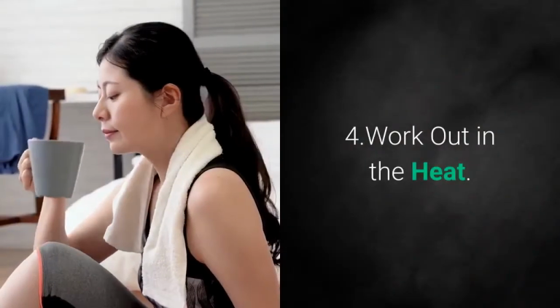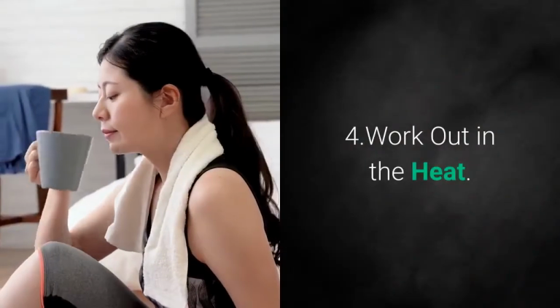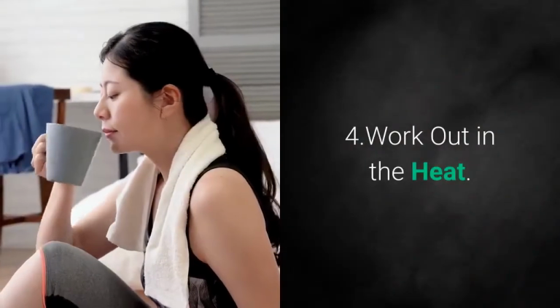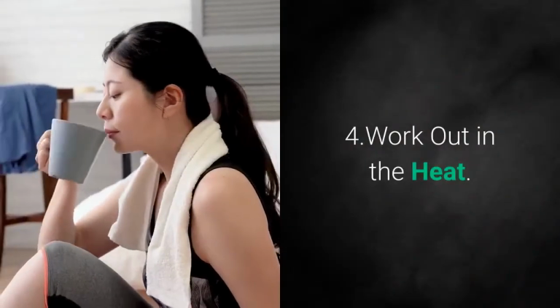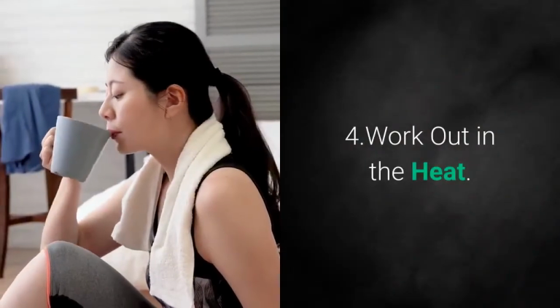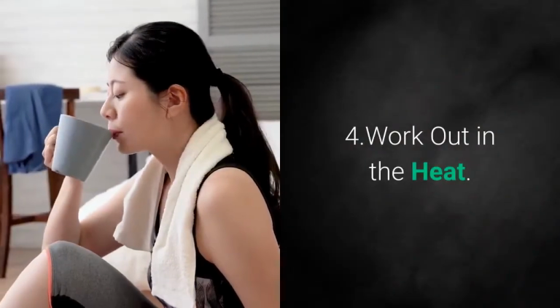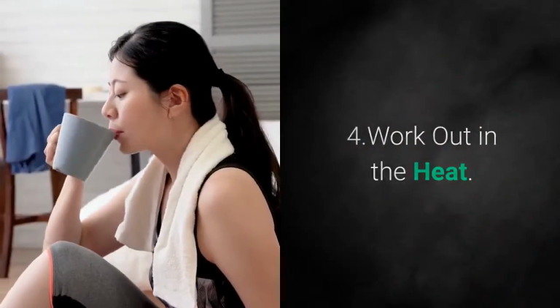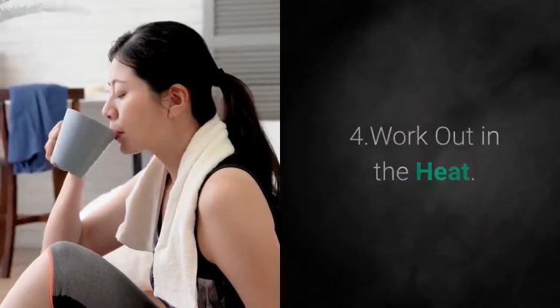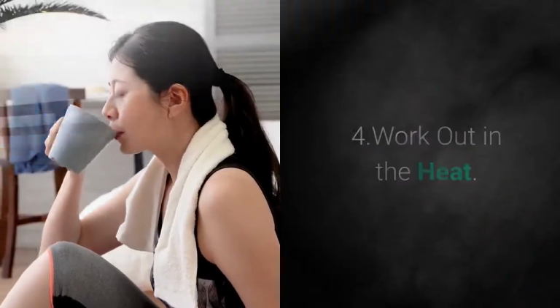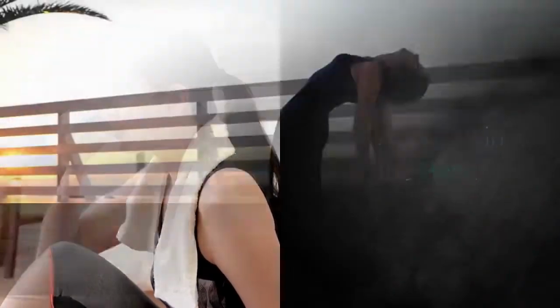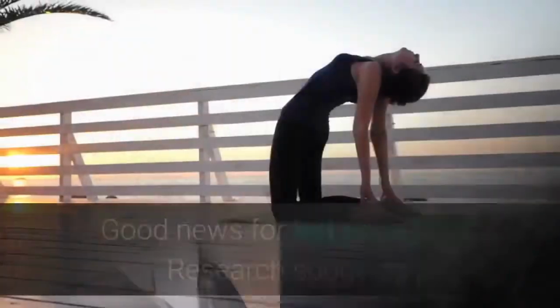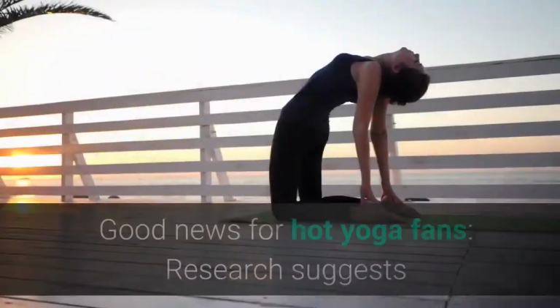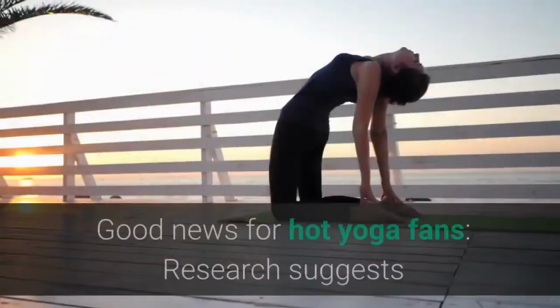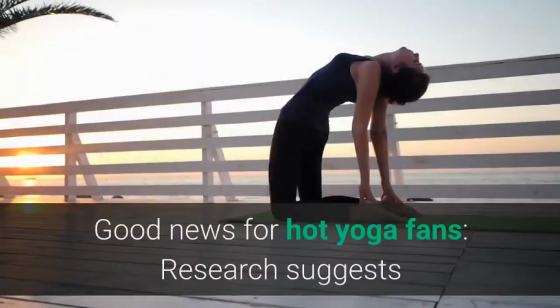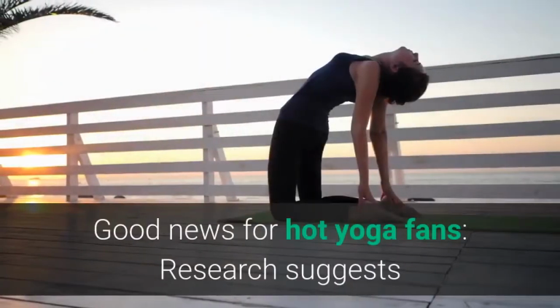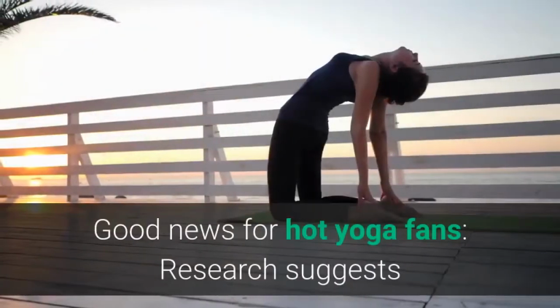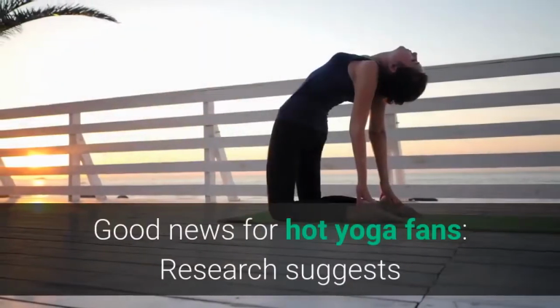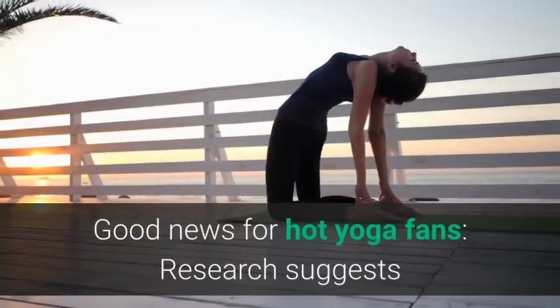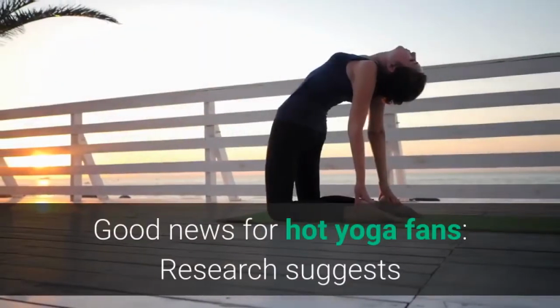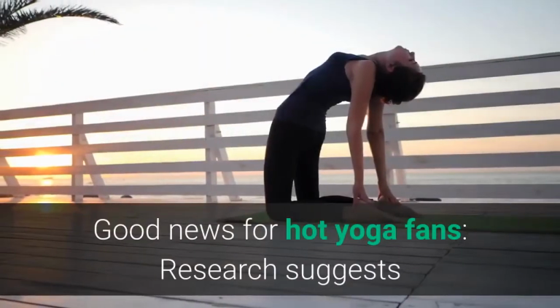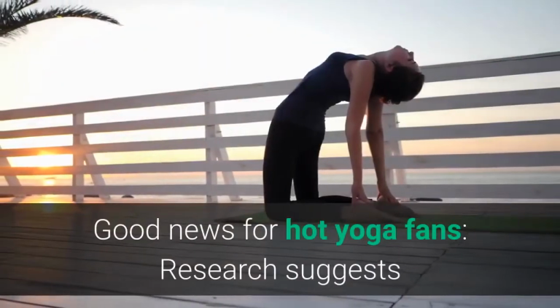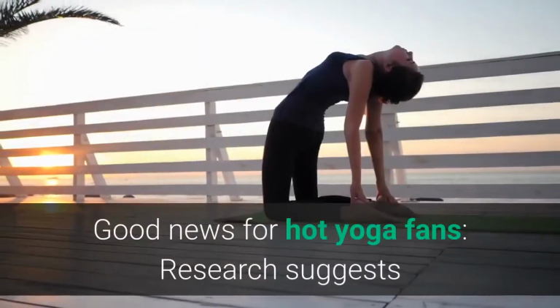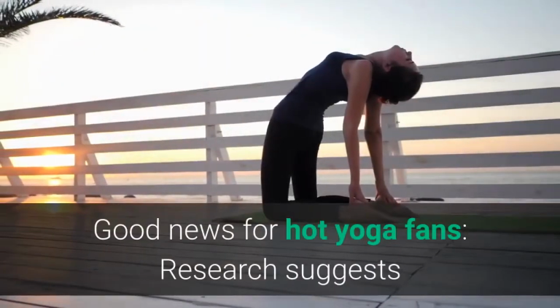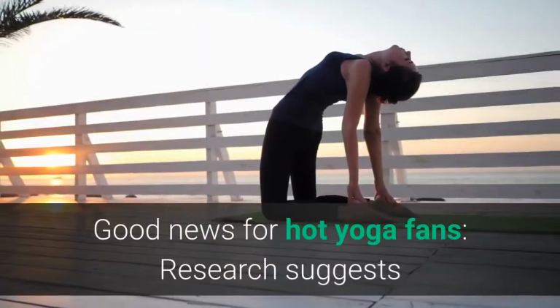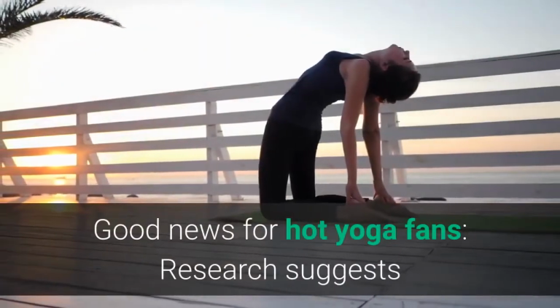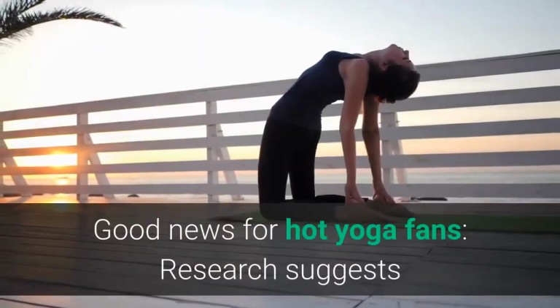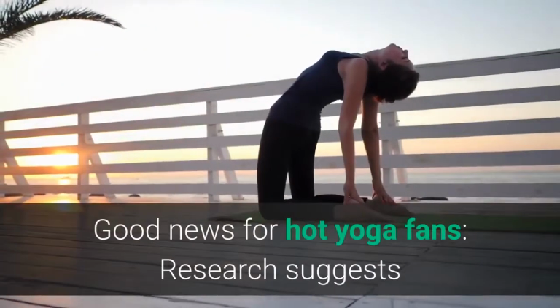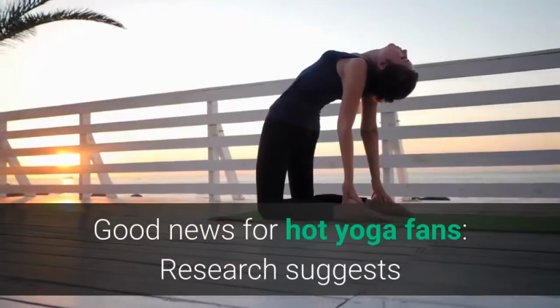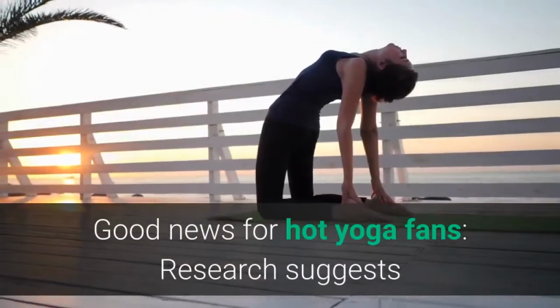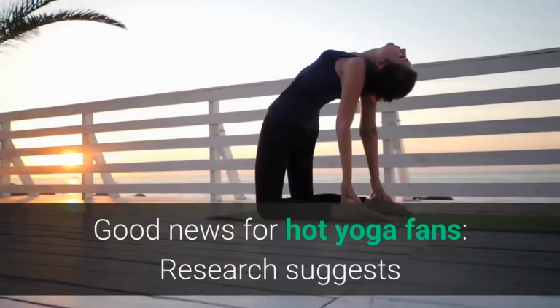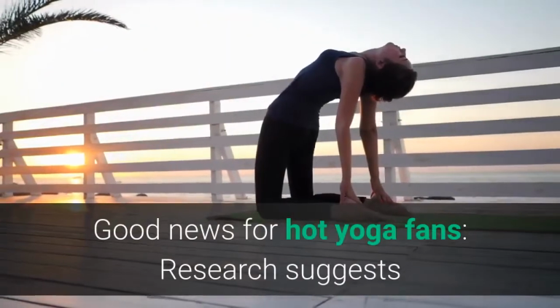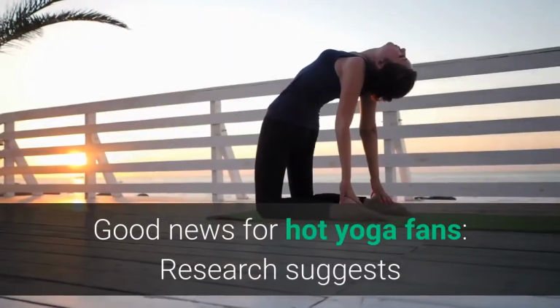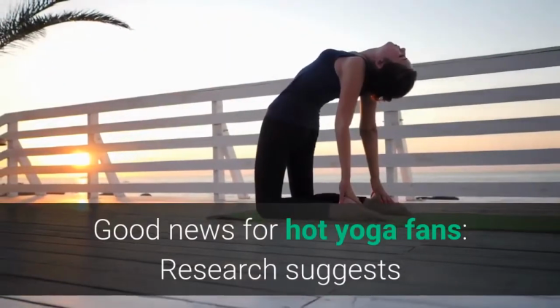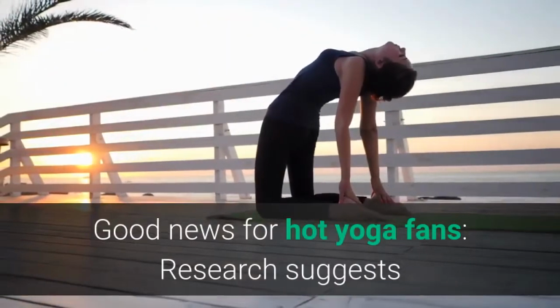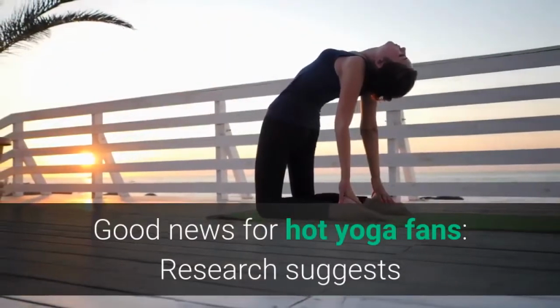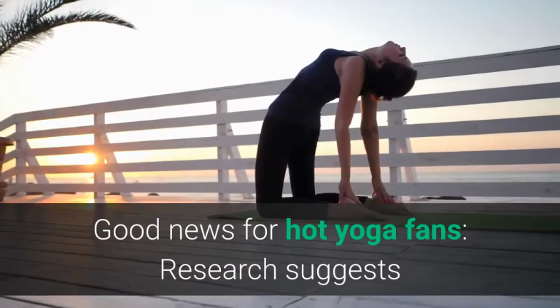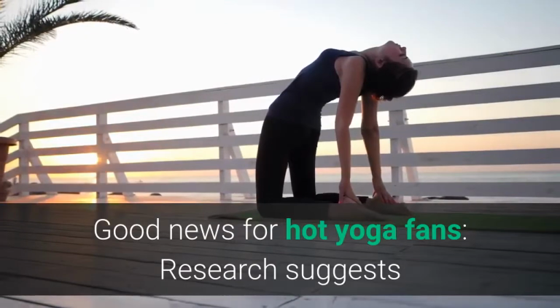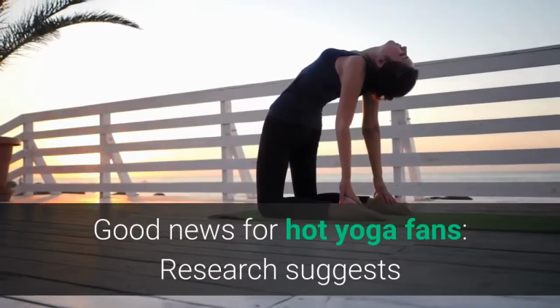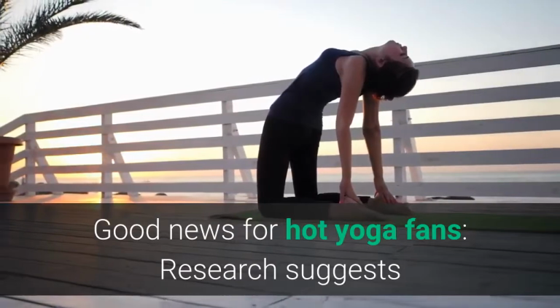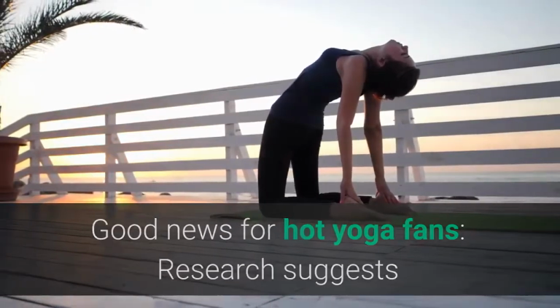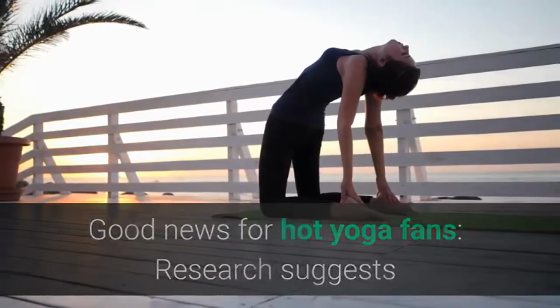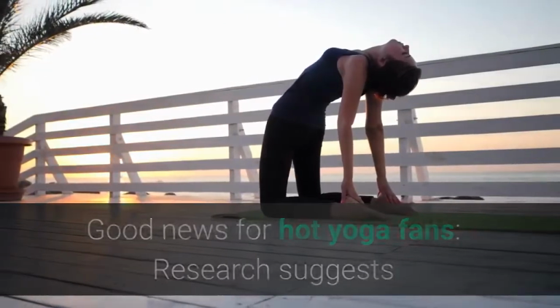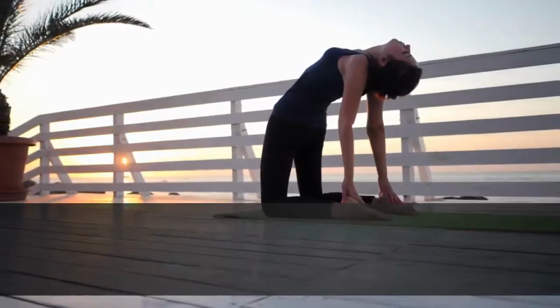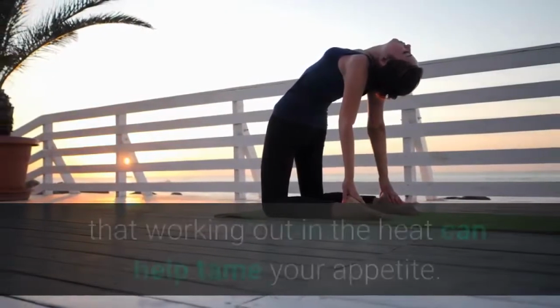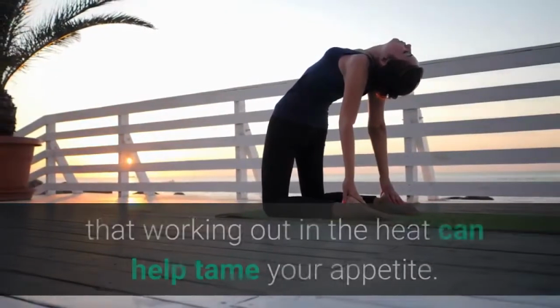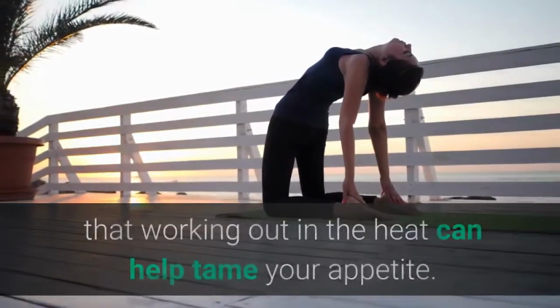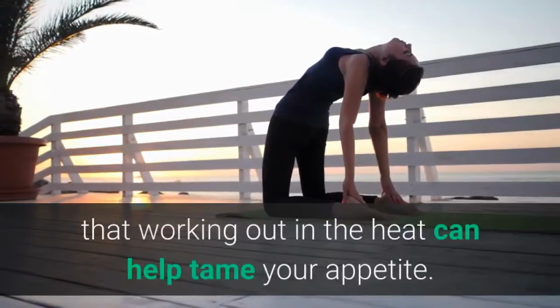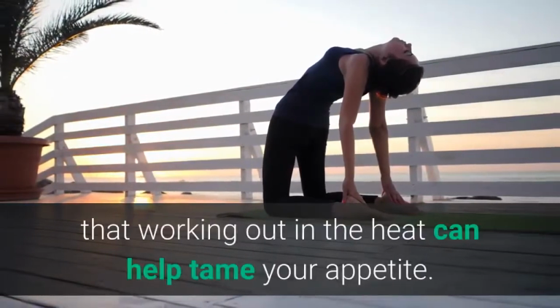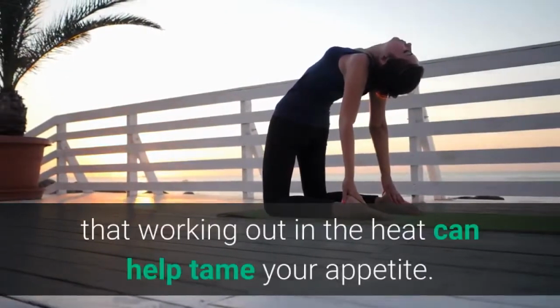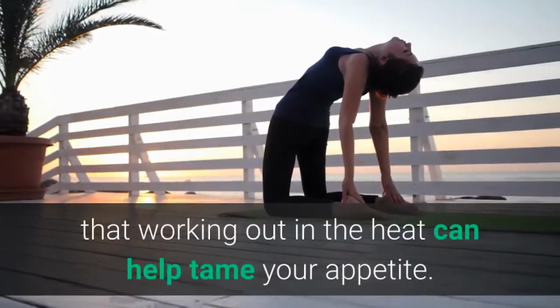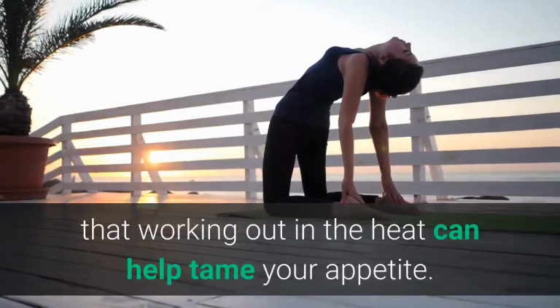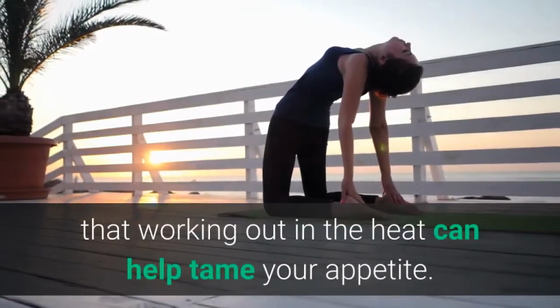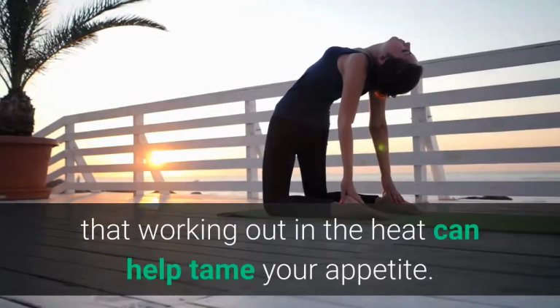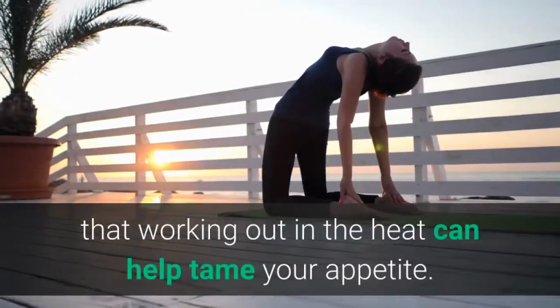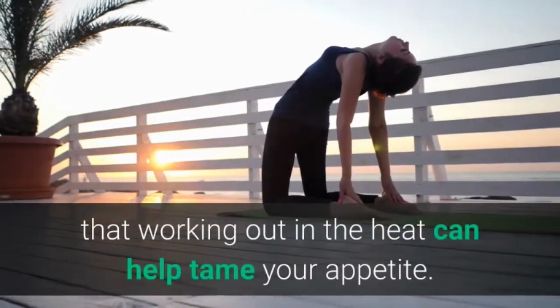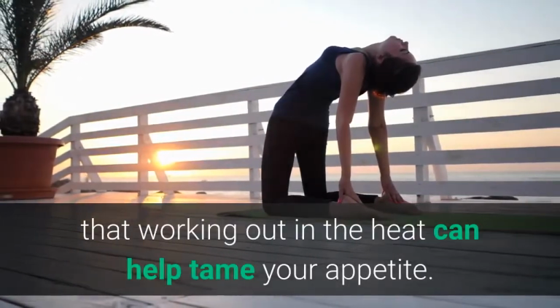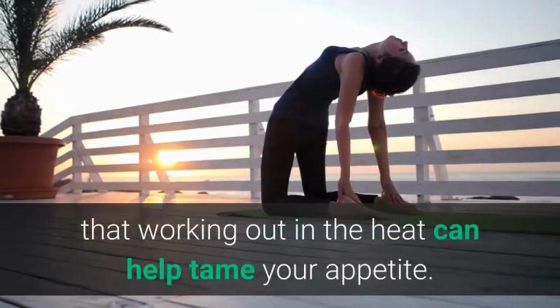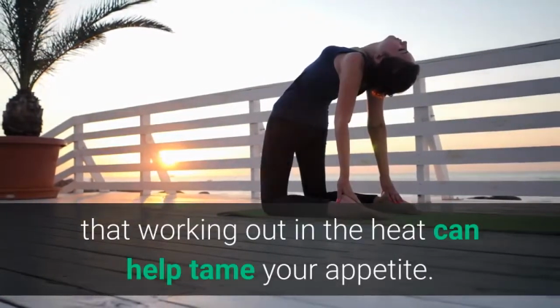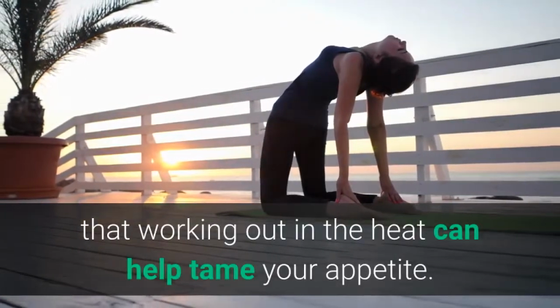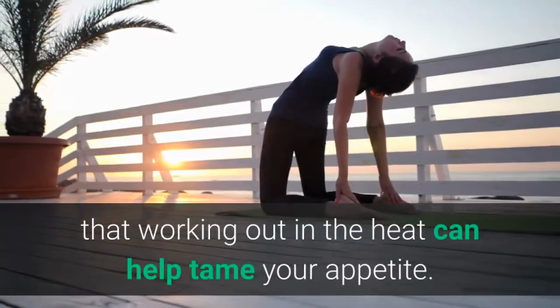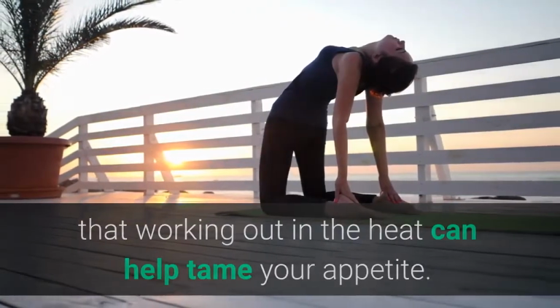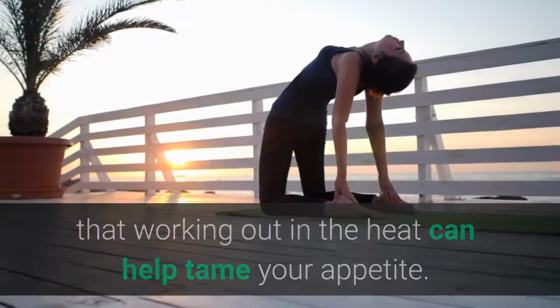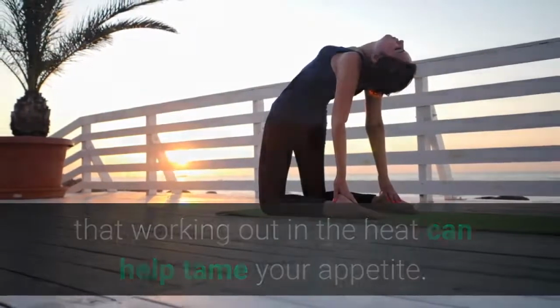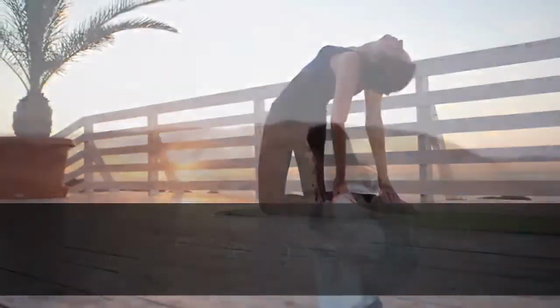4. Workout in the heat. Good news for hot yoga fans — research suggests that working out in the heat can help tame your appetite.